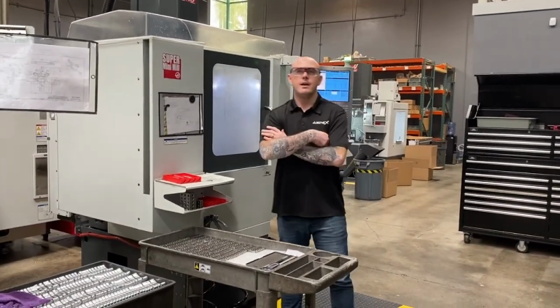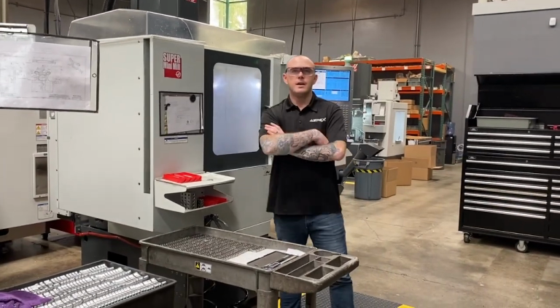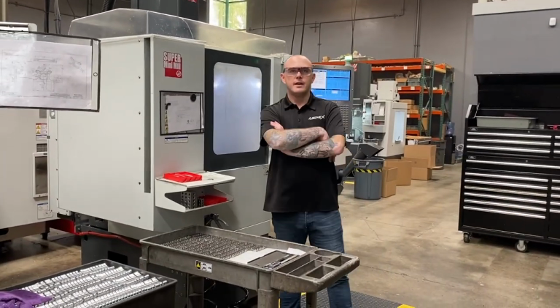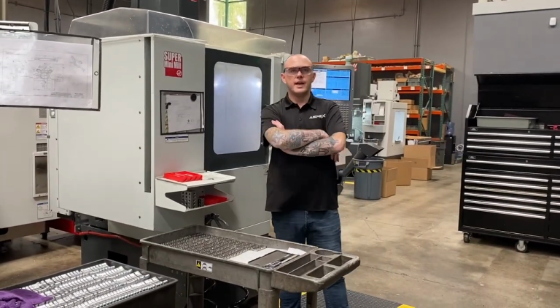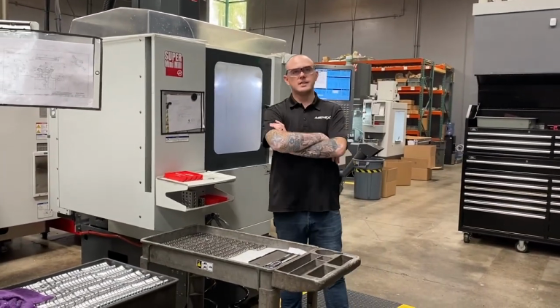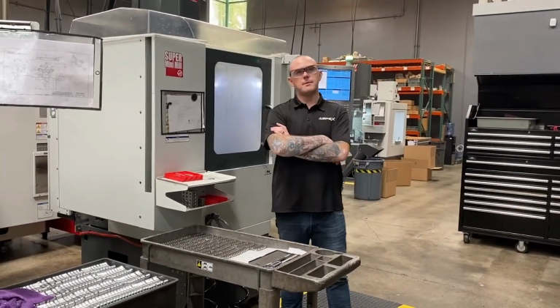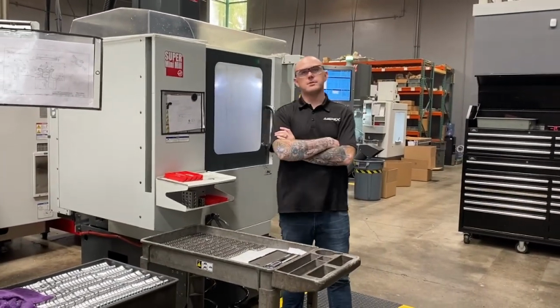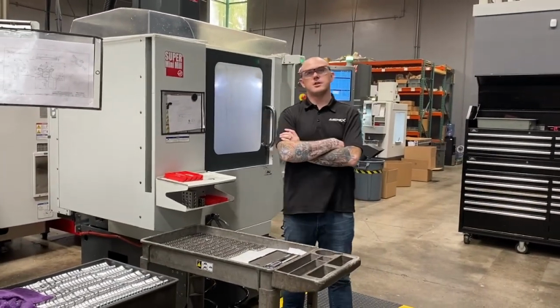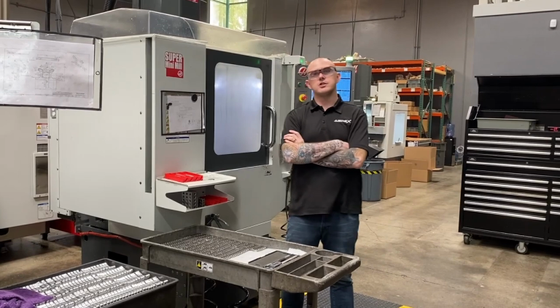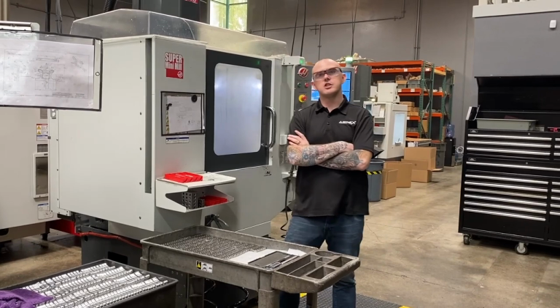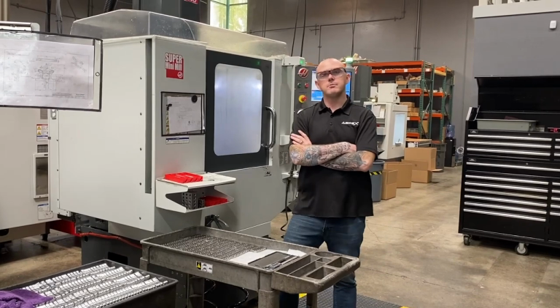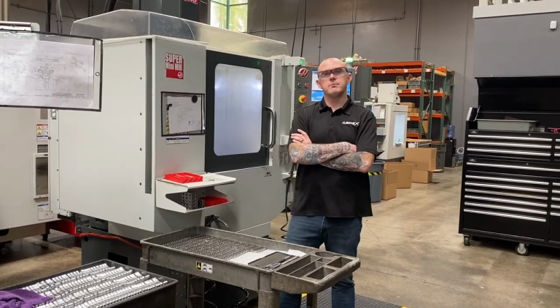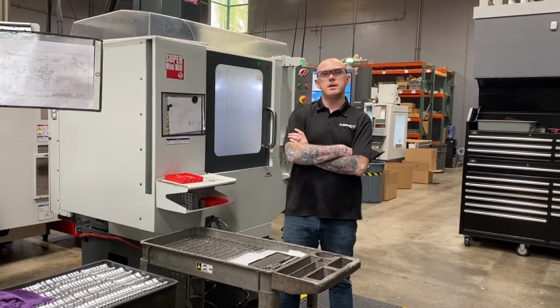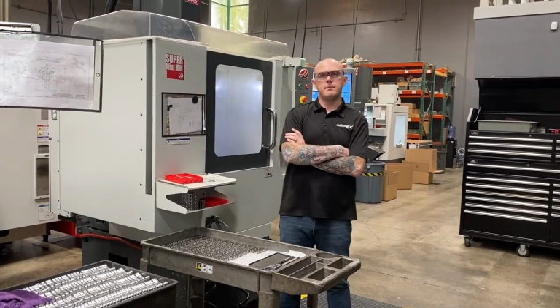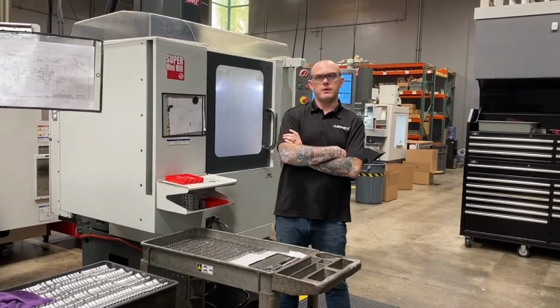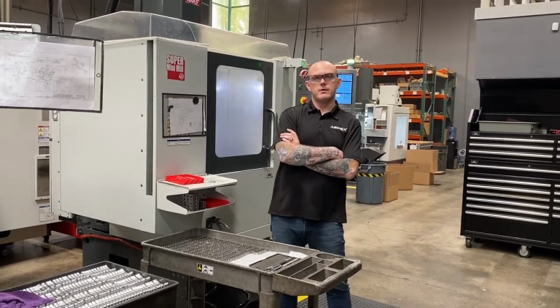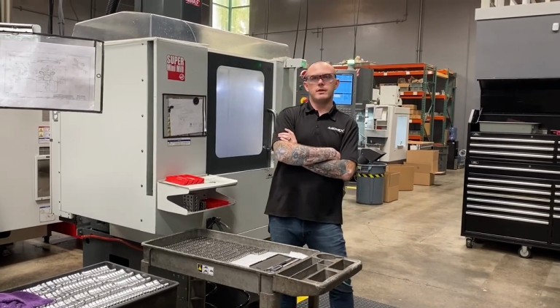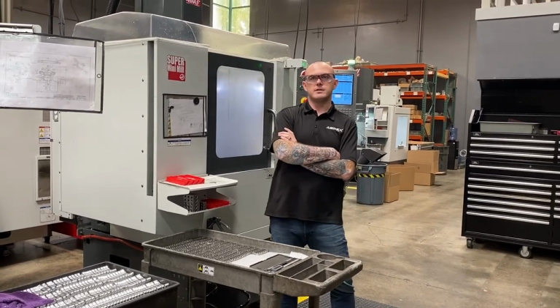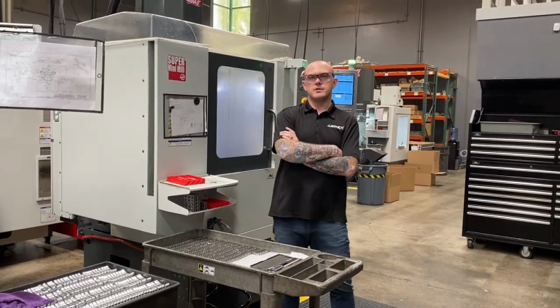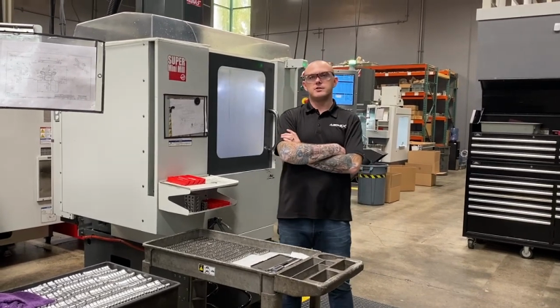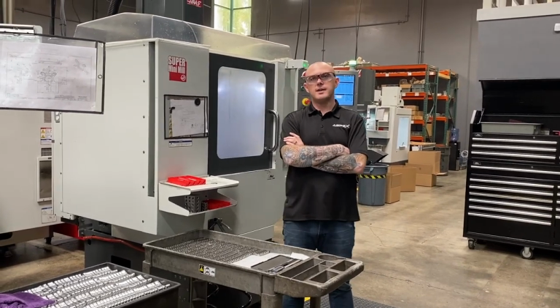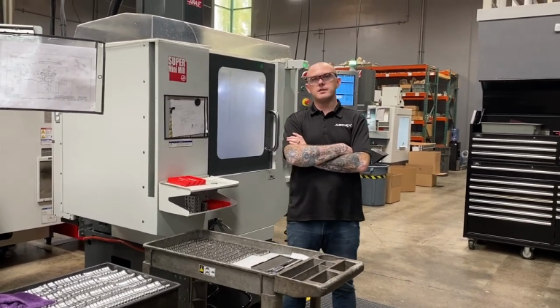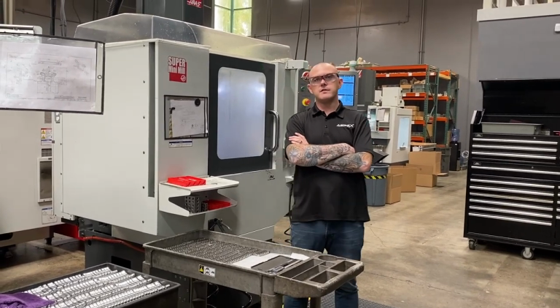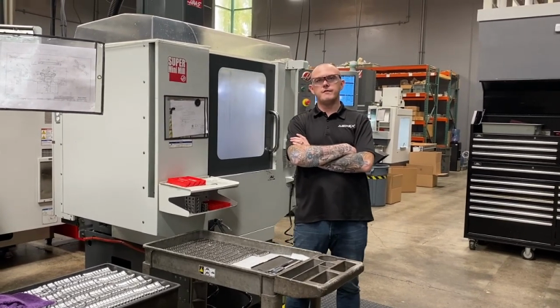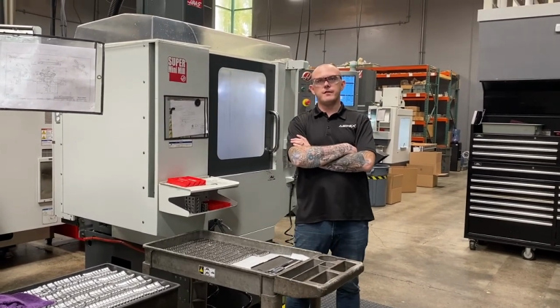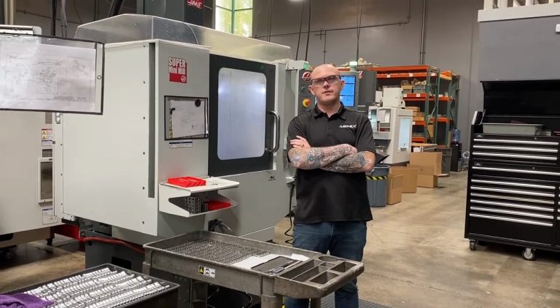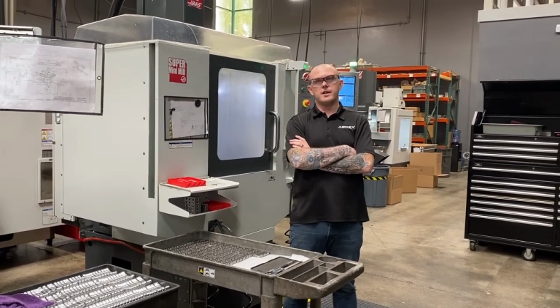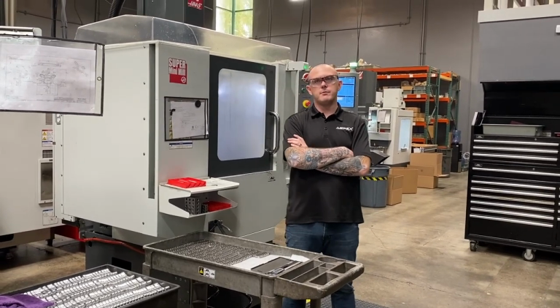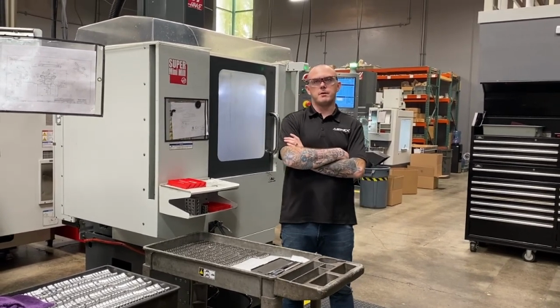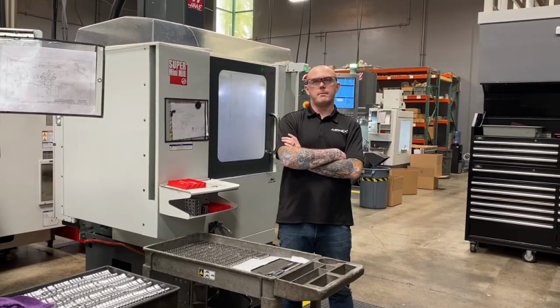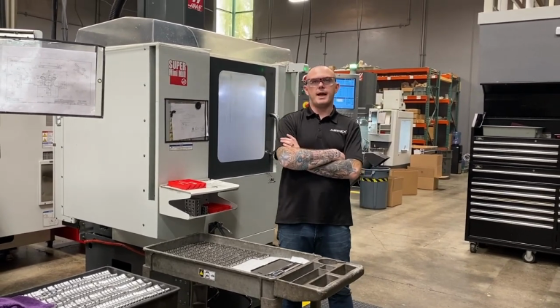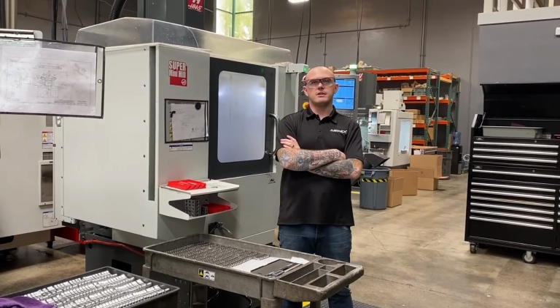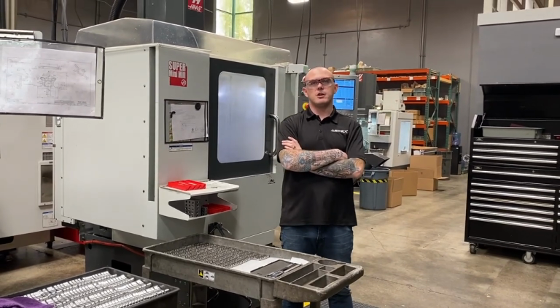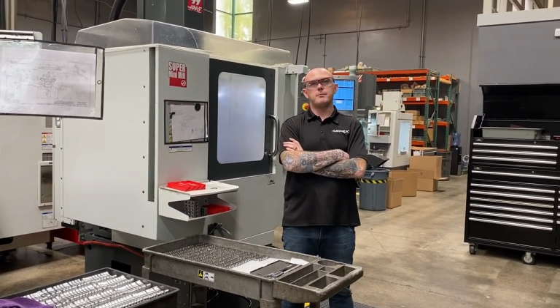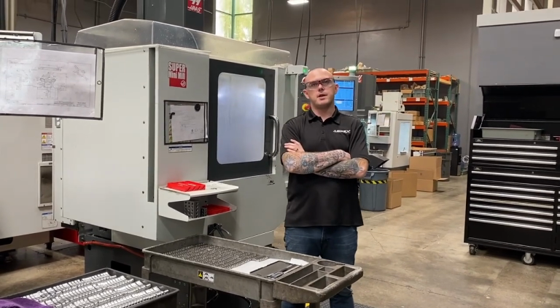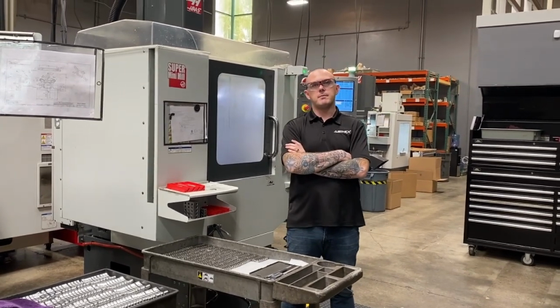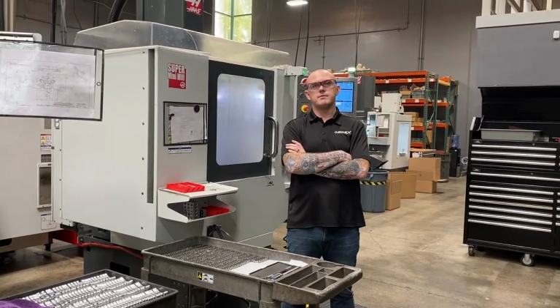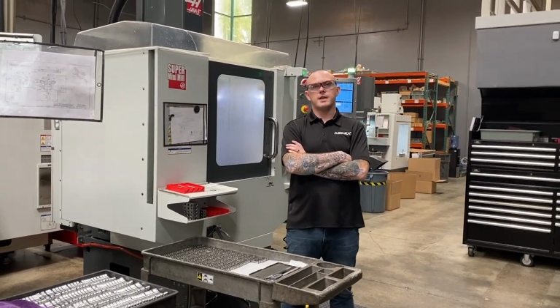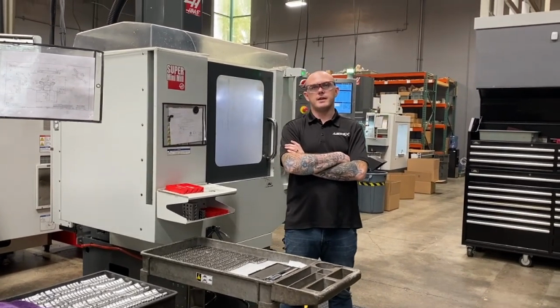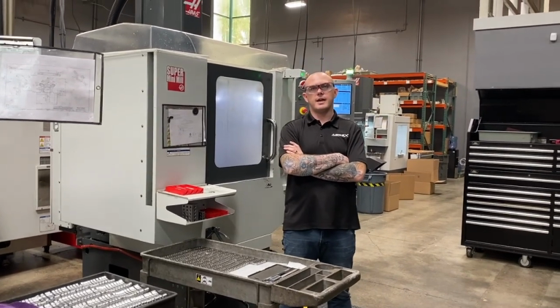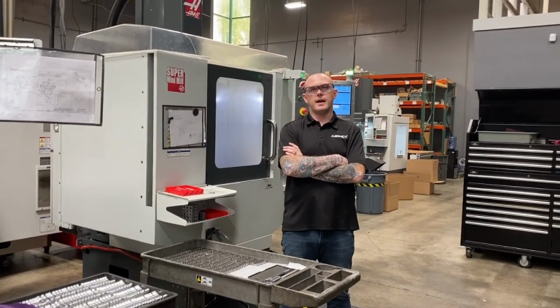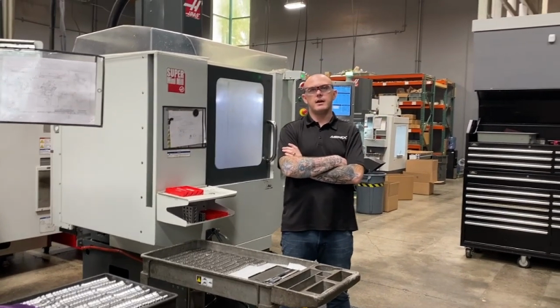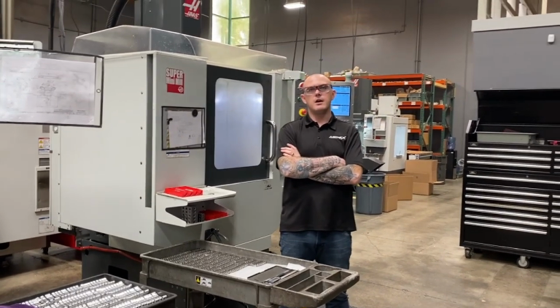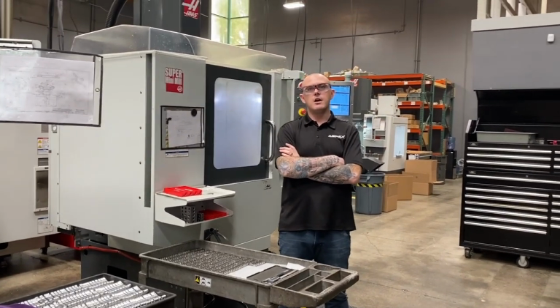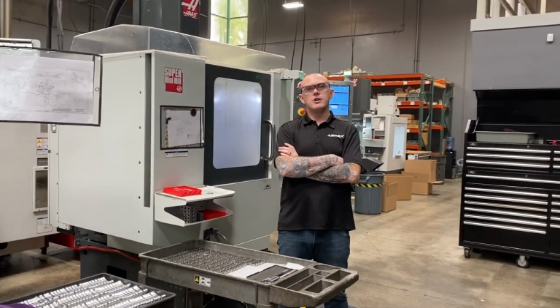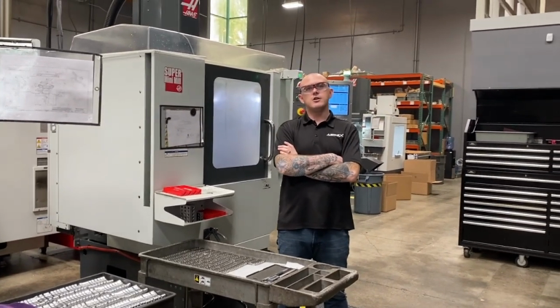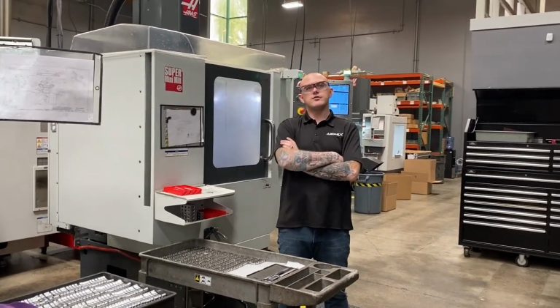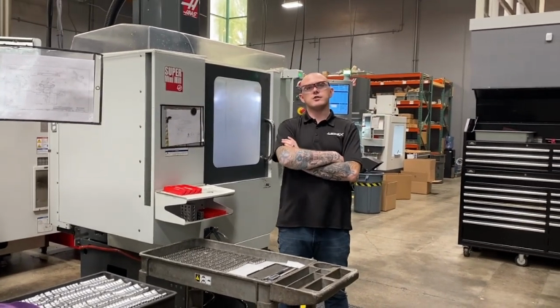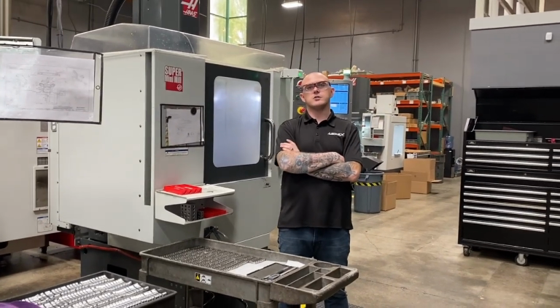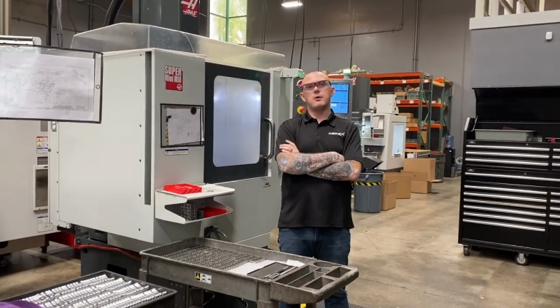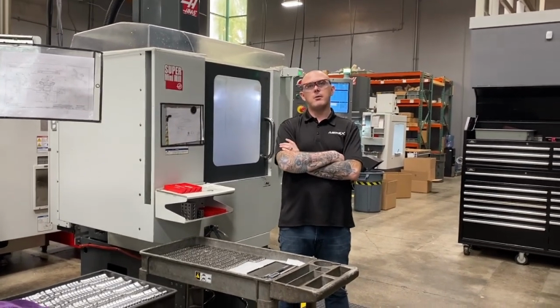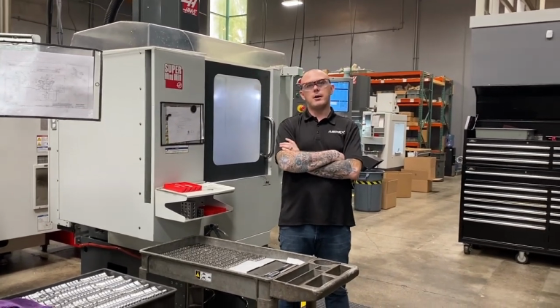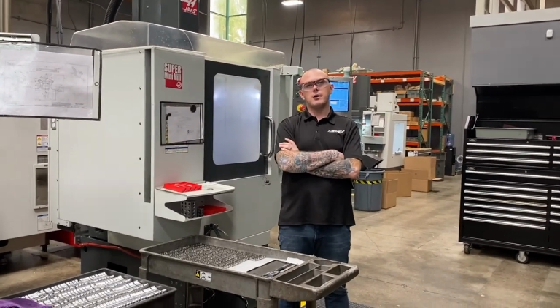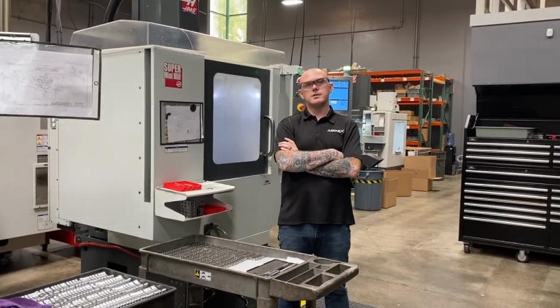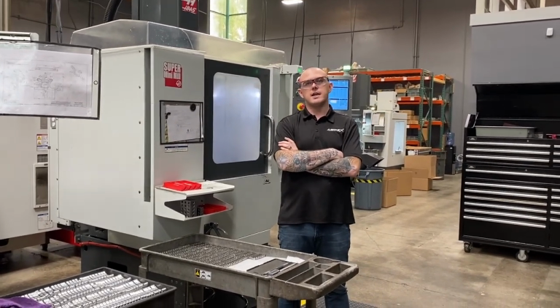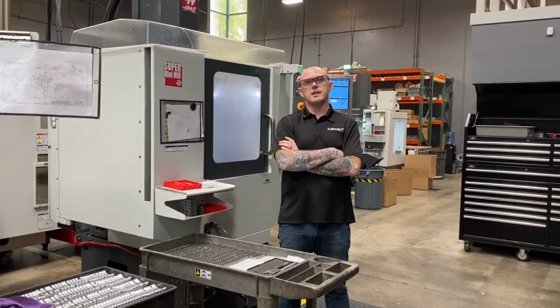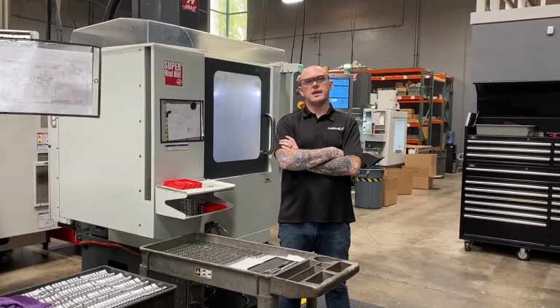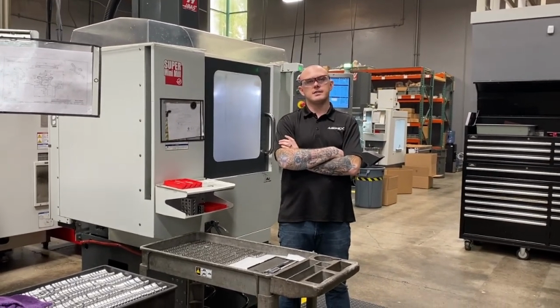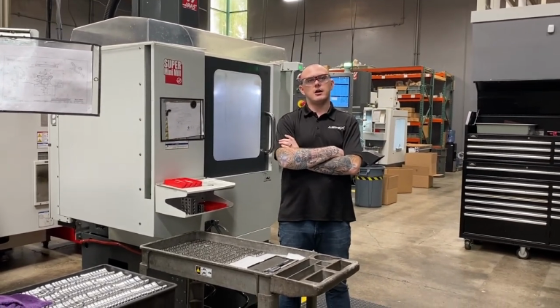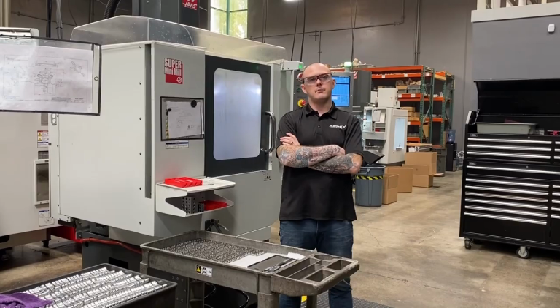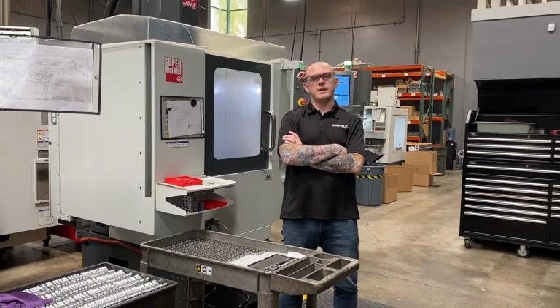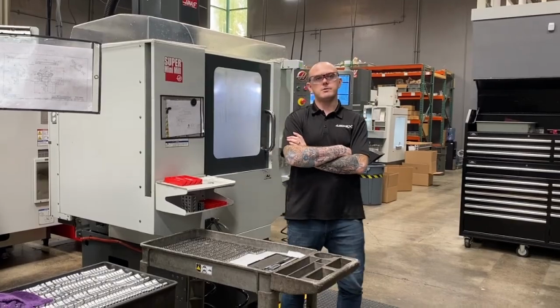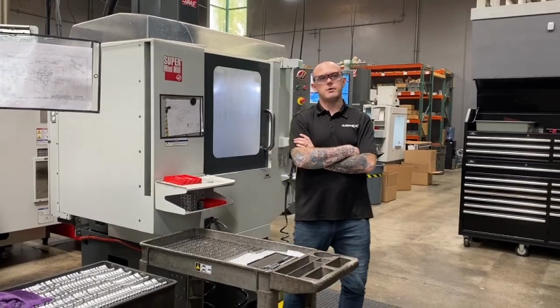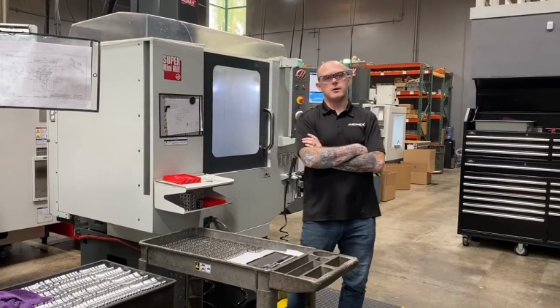Next up is our super mini mill. It is a 2015 with a max RPM of 10K, used for small parts and less complex work.